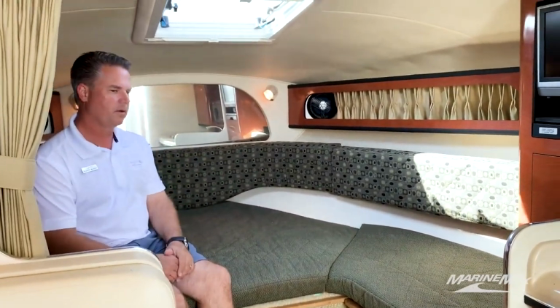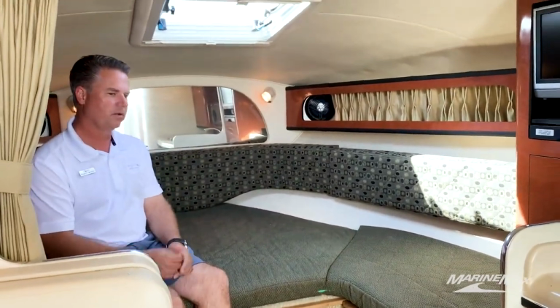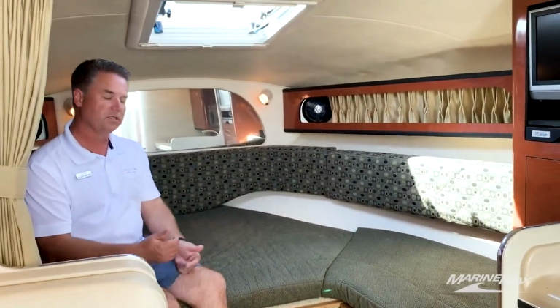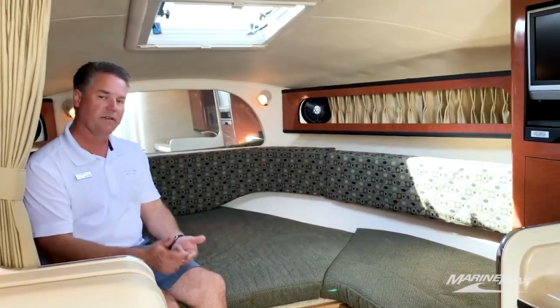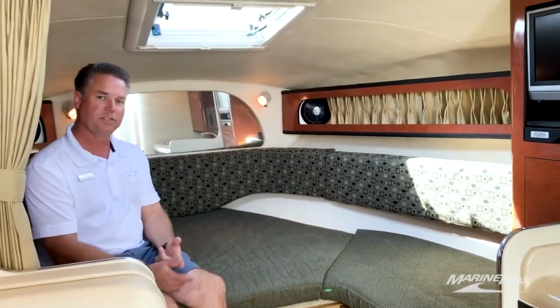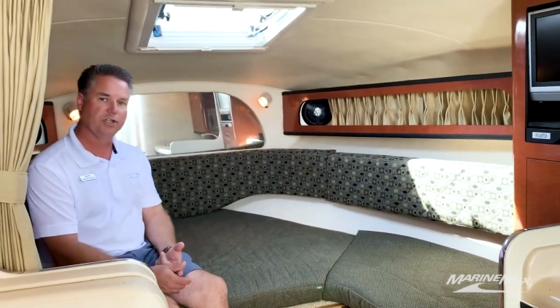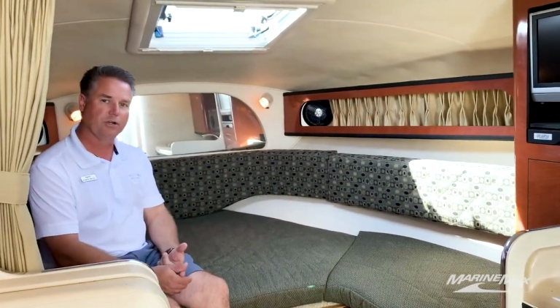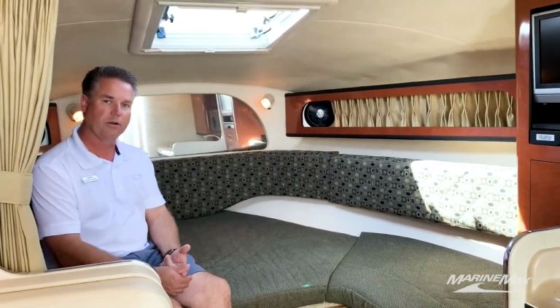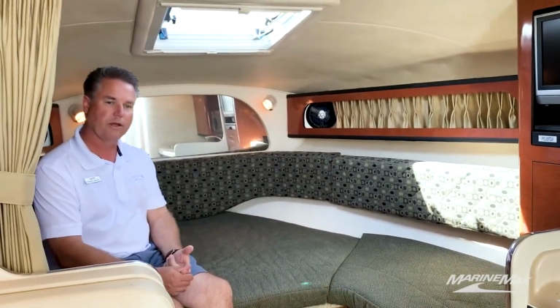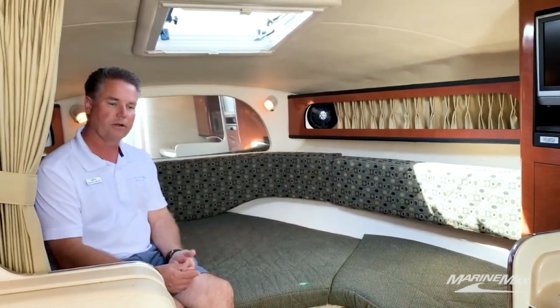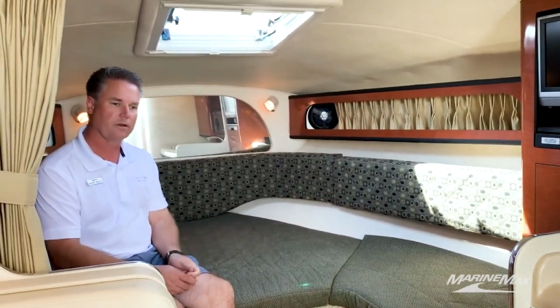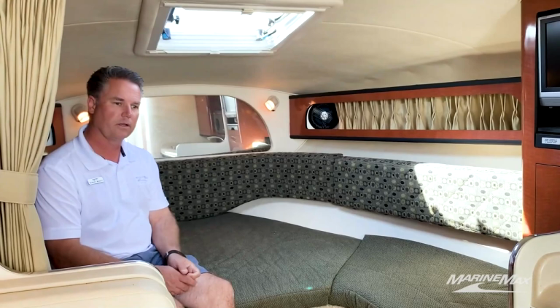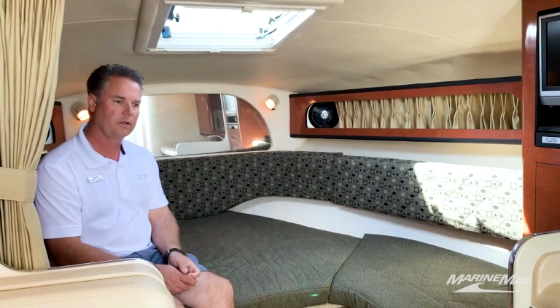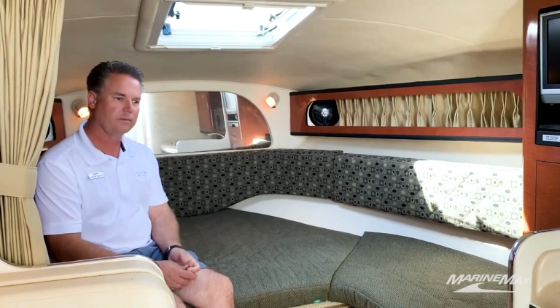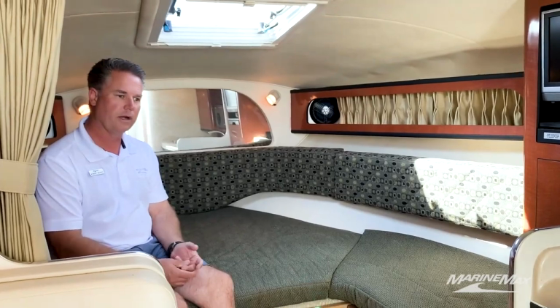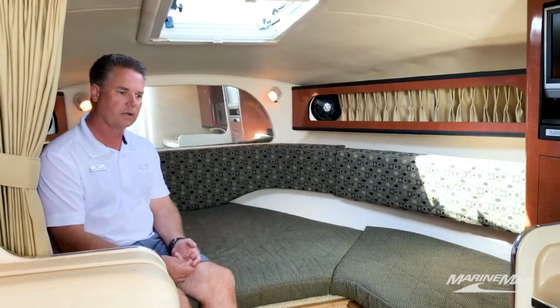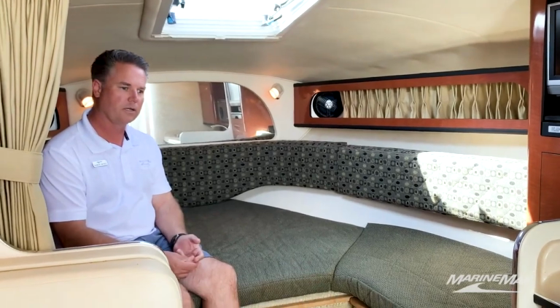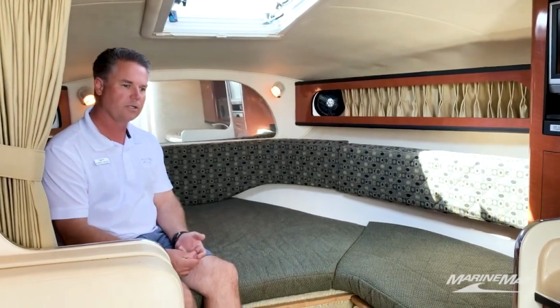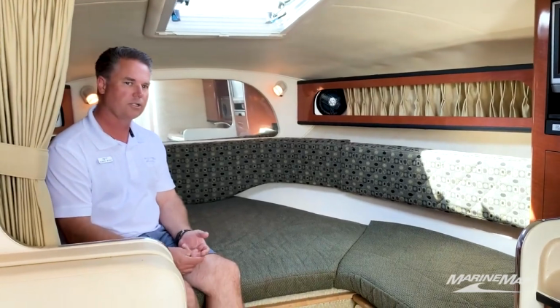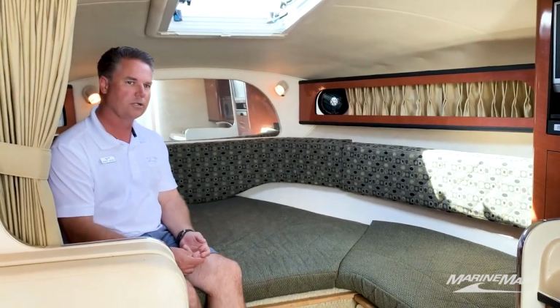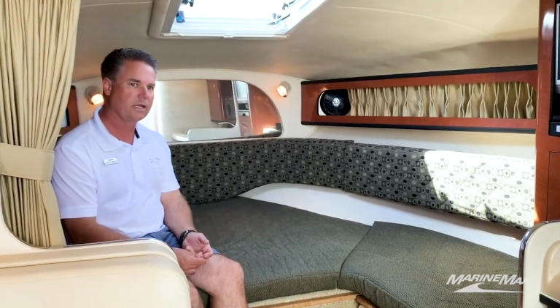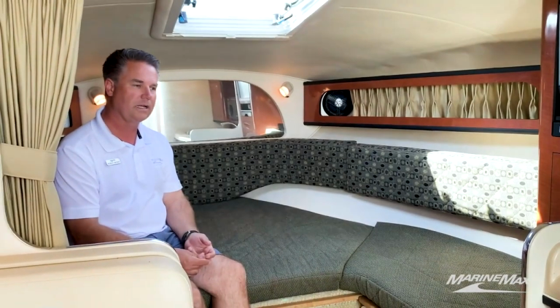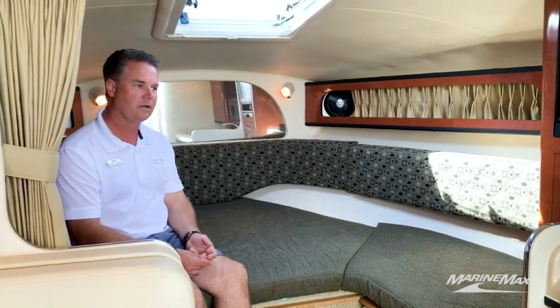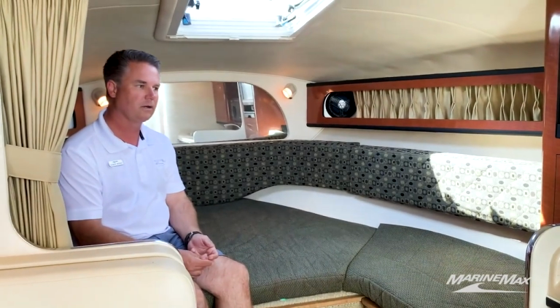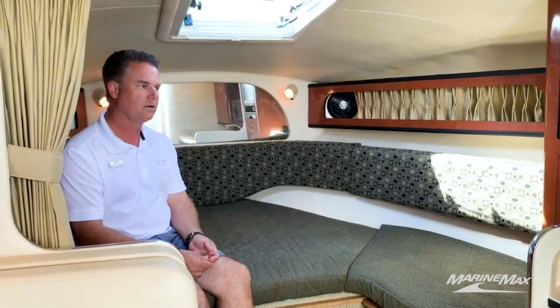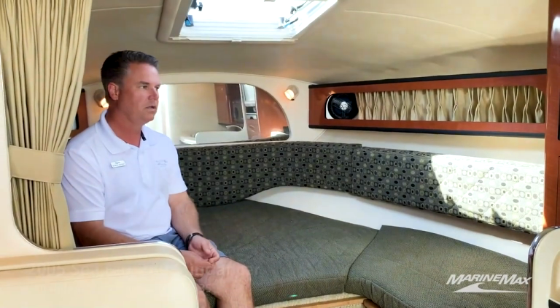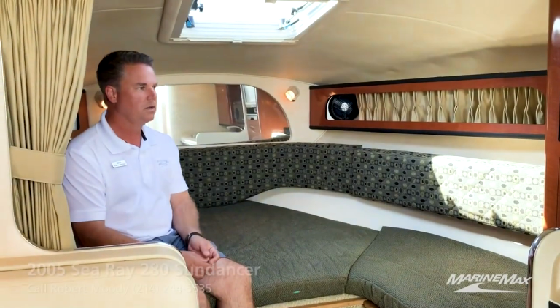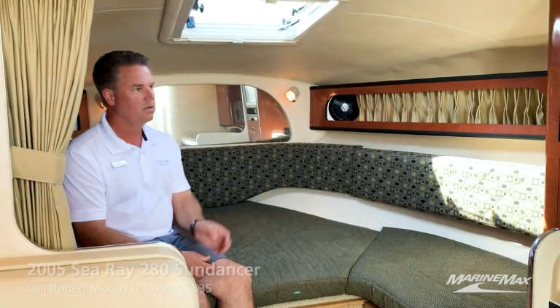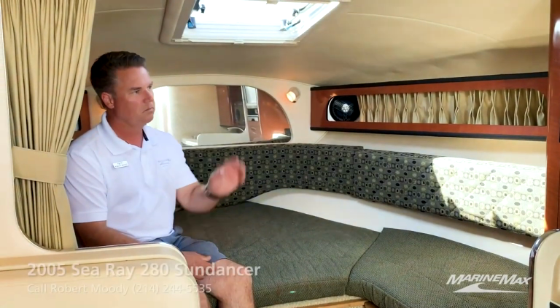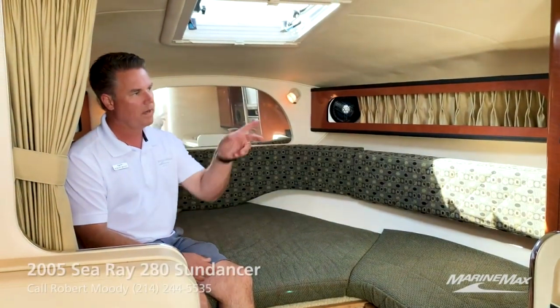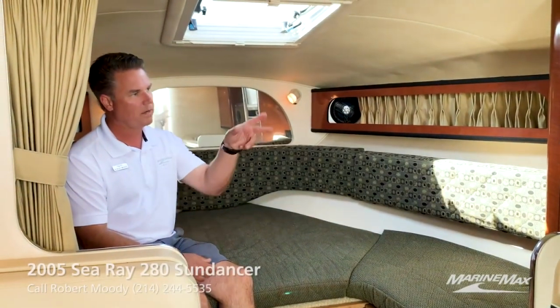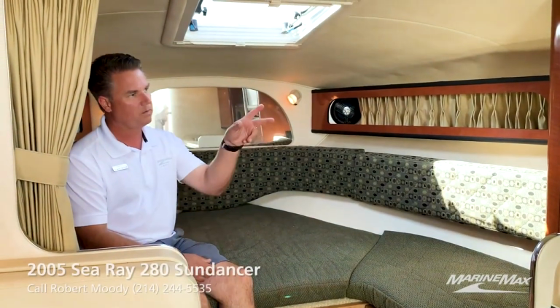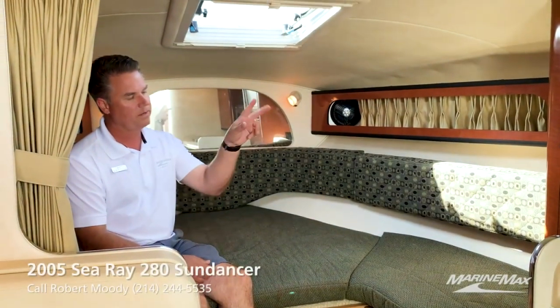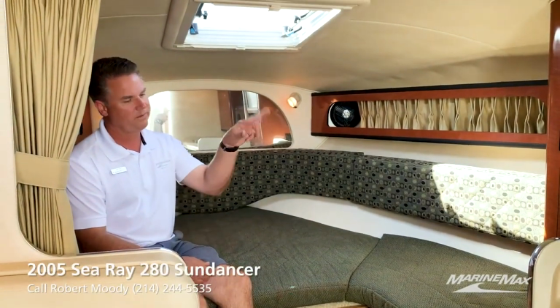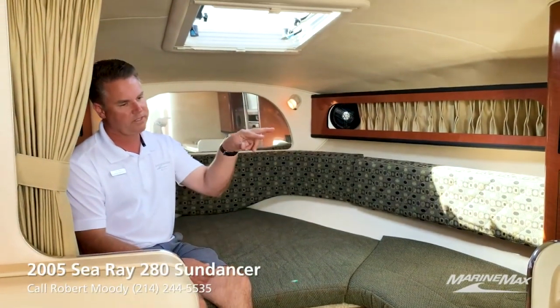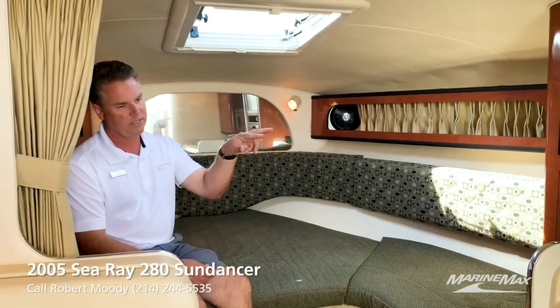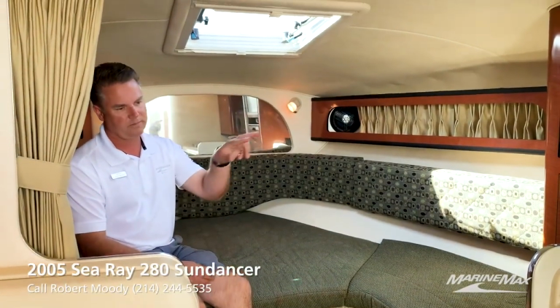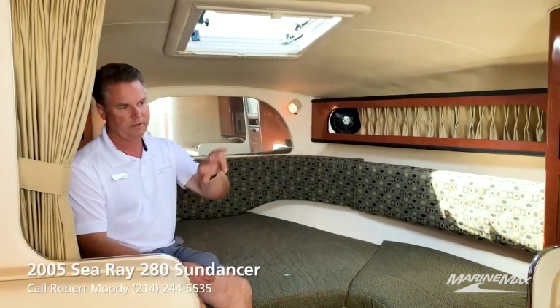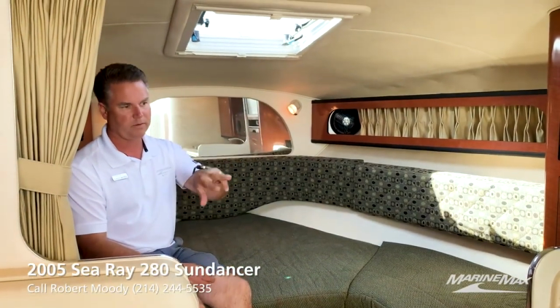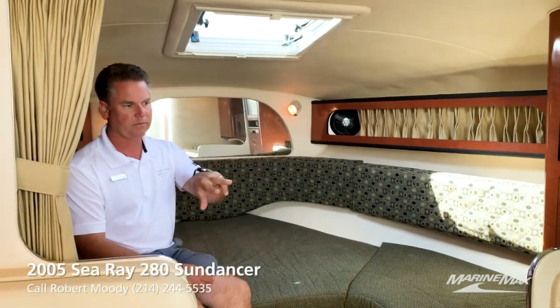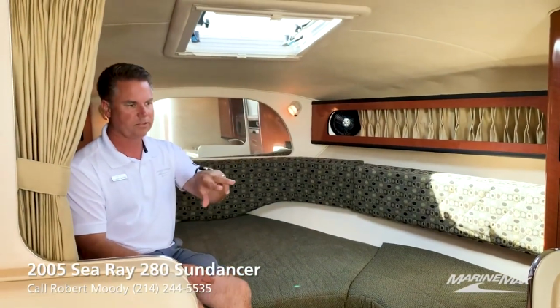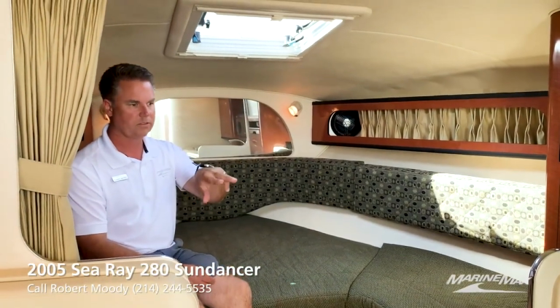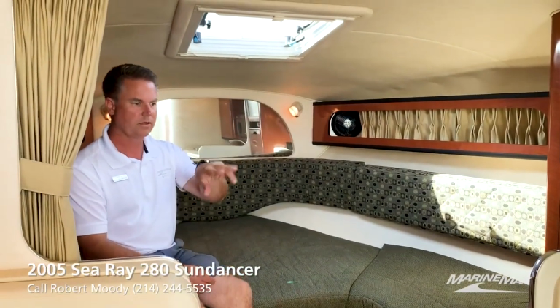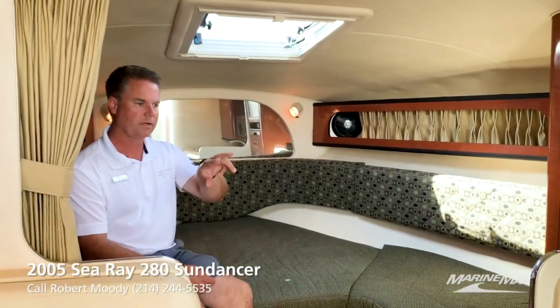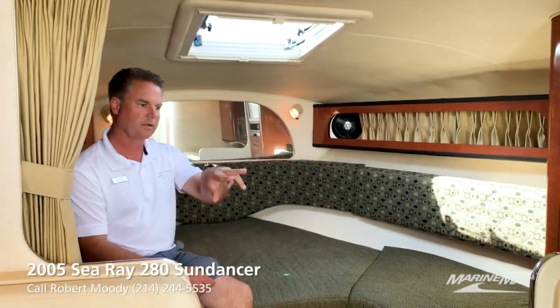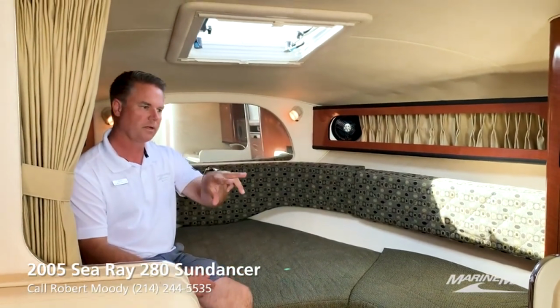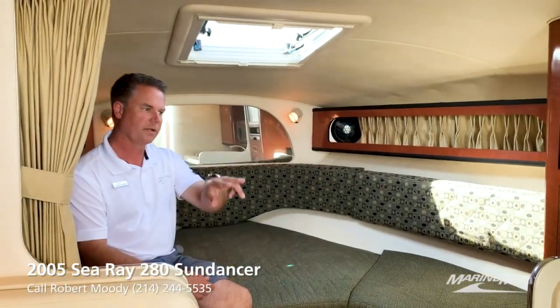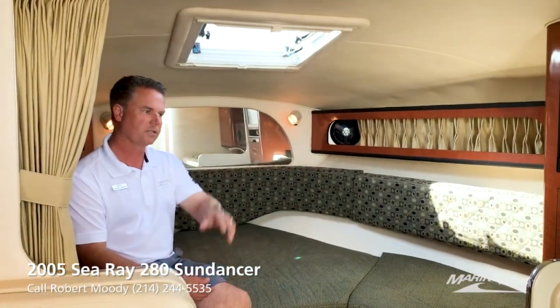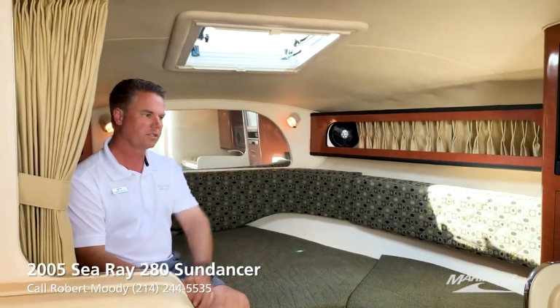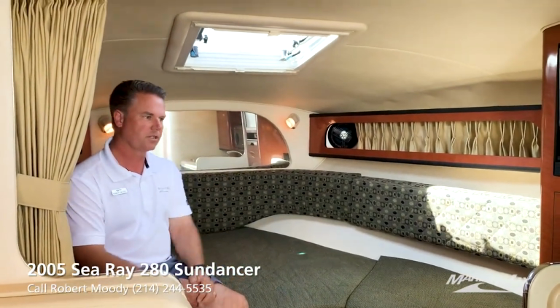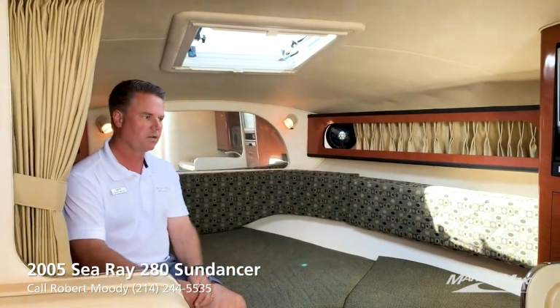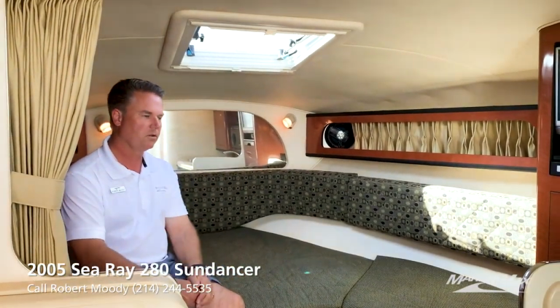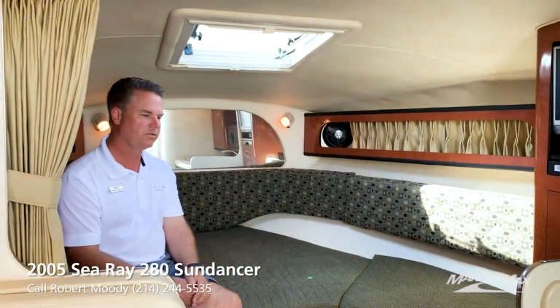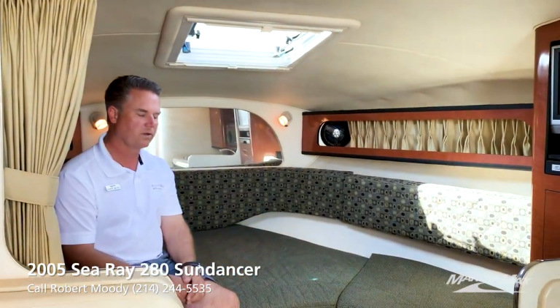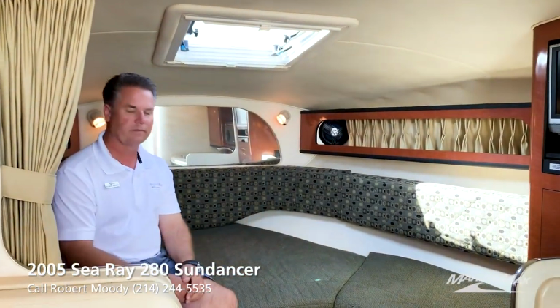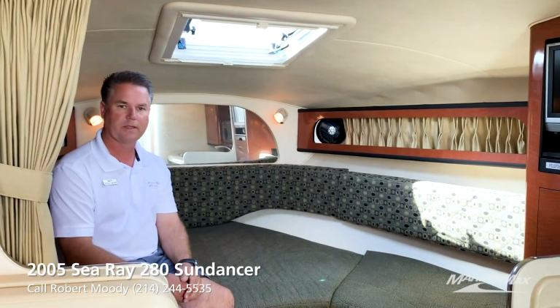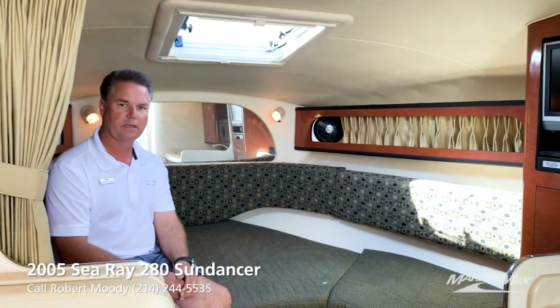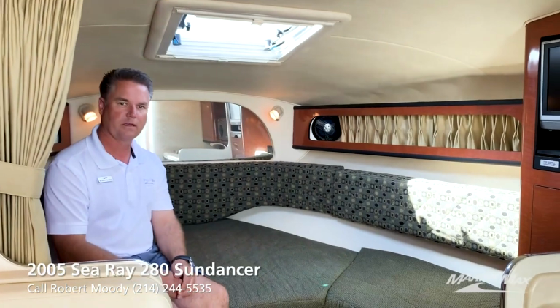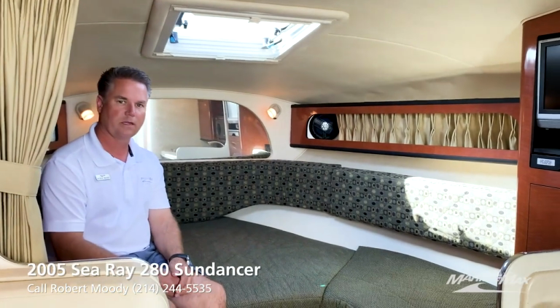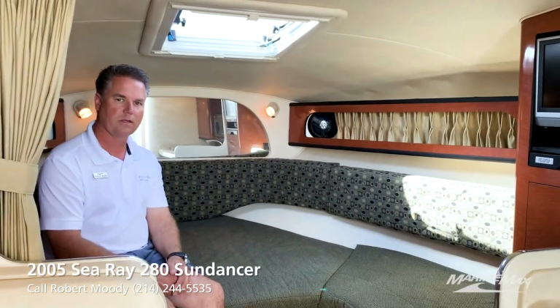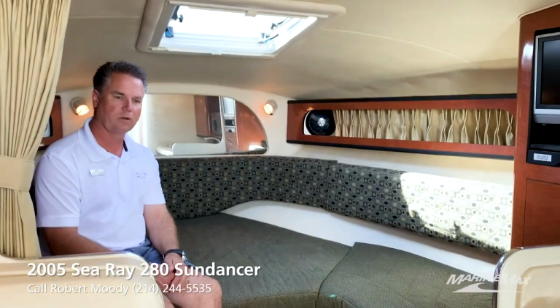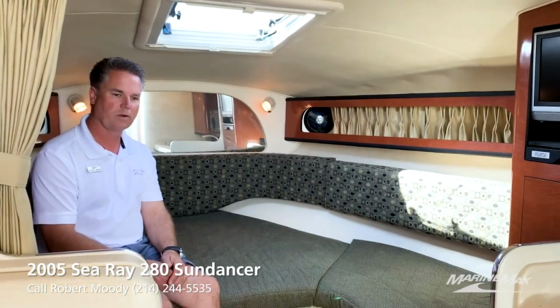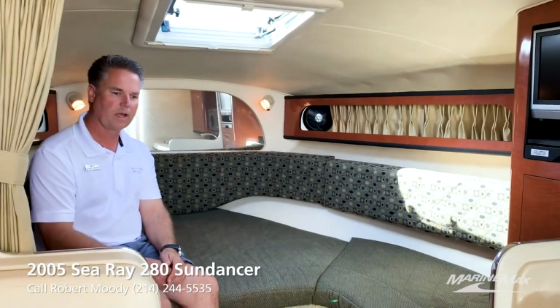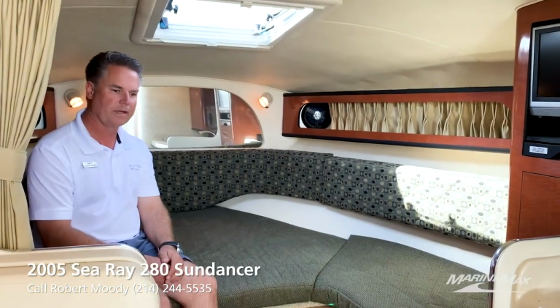The boat does have a generator, air conditioner, heater, microwave, TV, refrigerator, and electric stove — so everything you need to overnight.